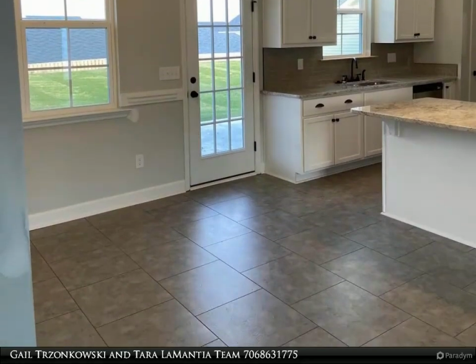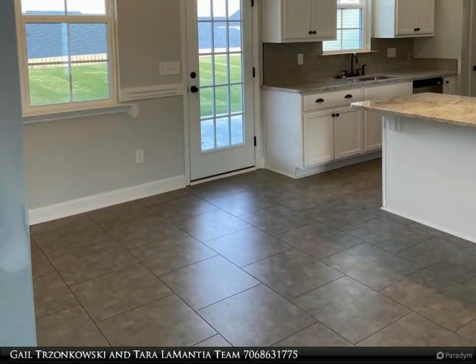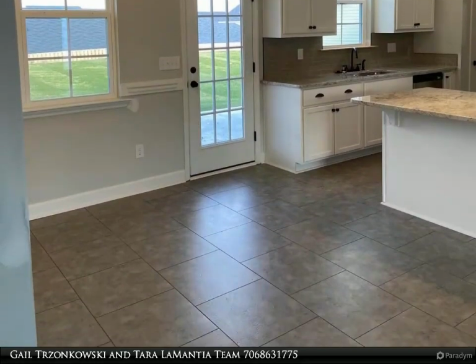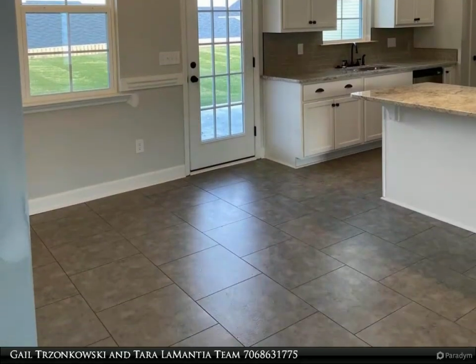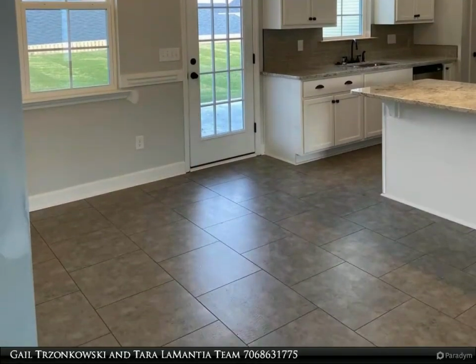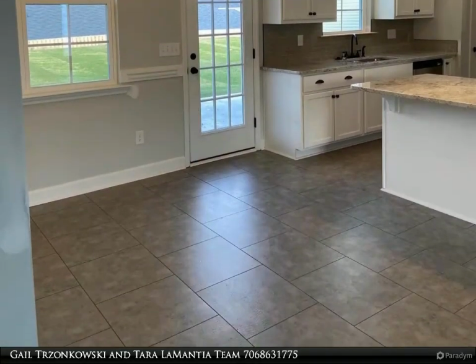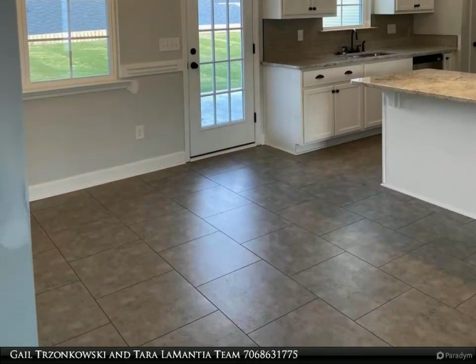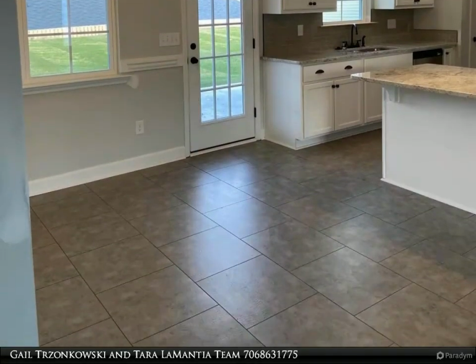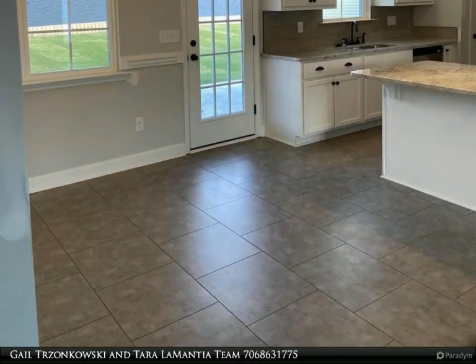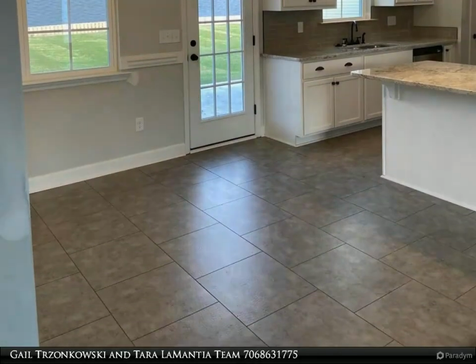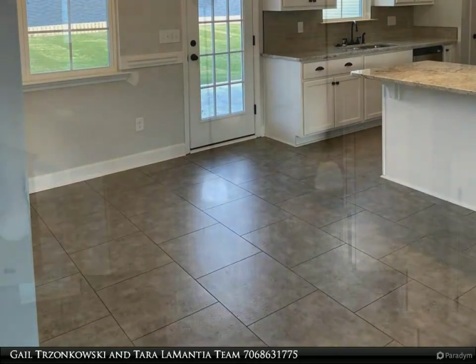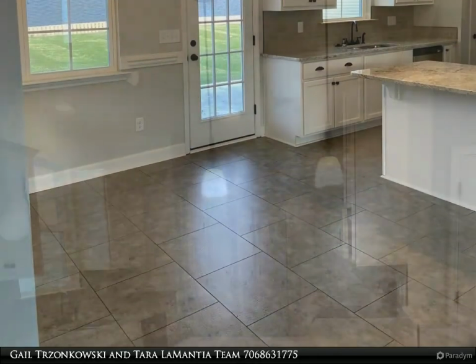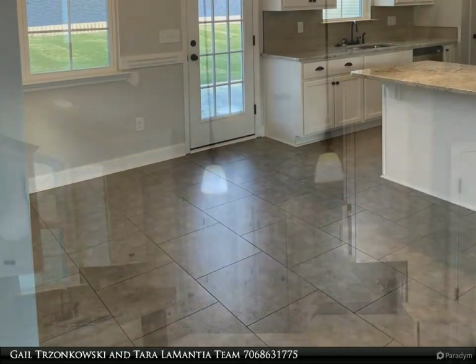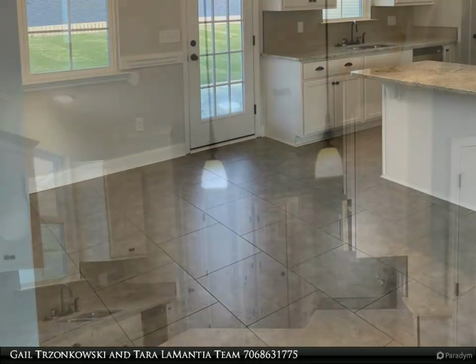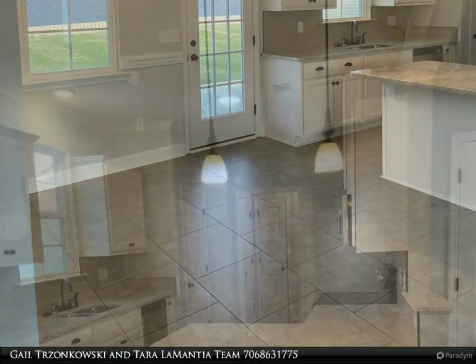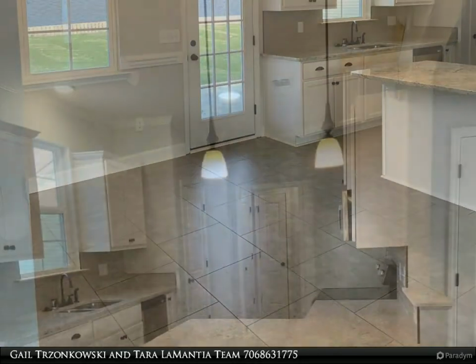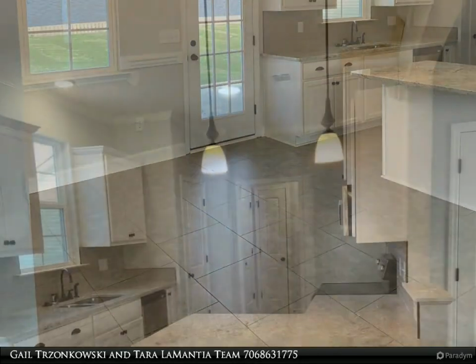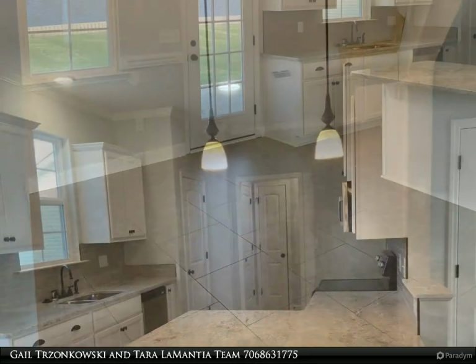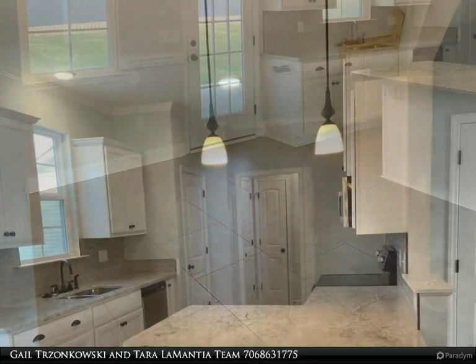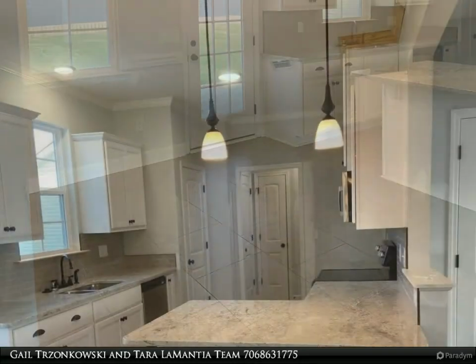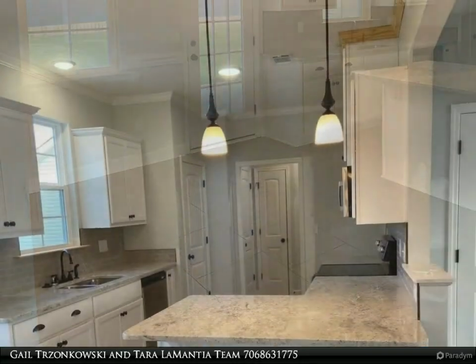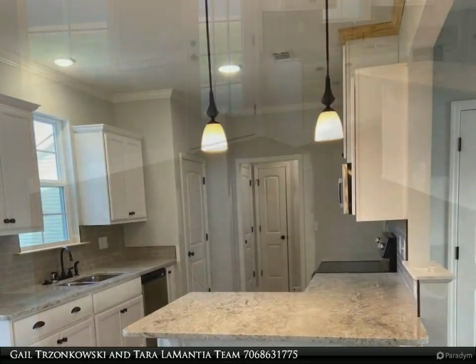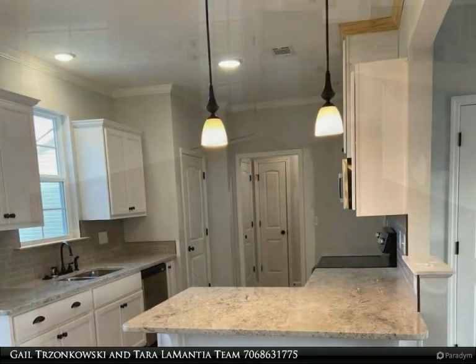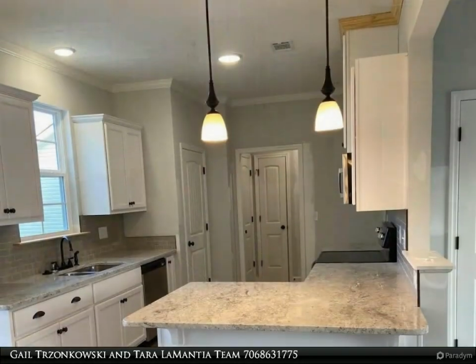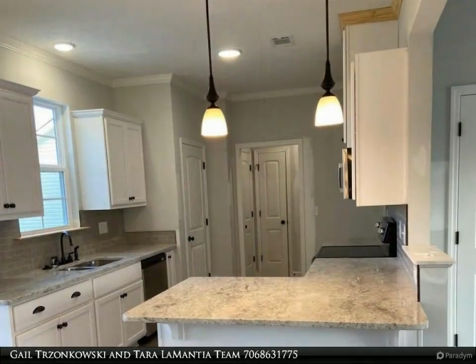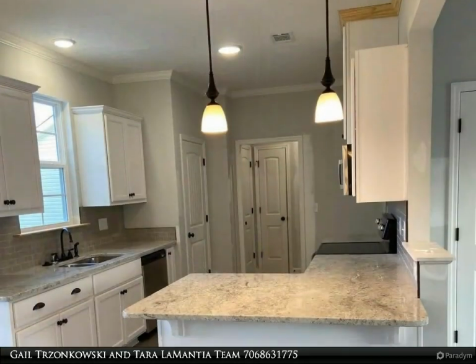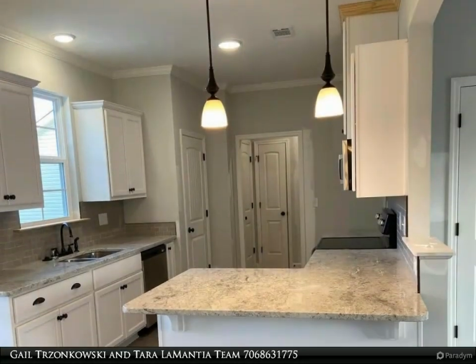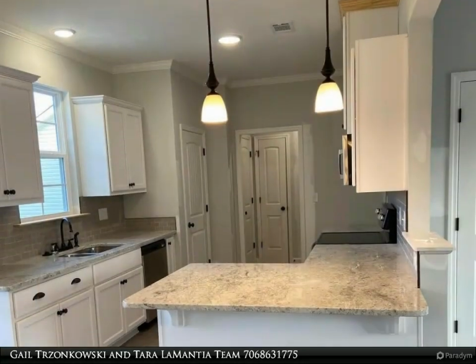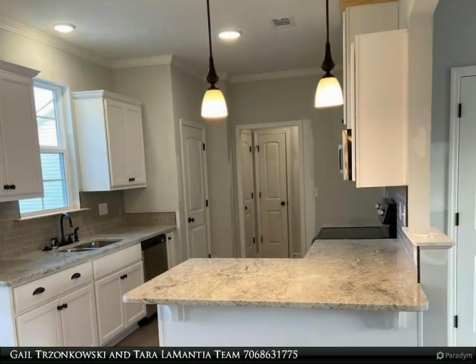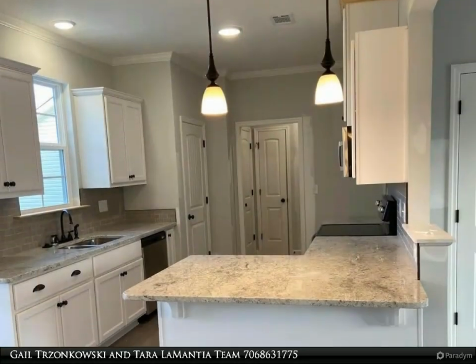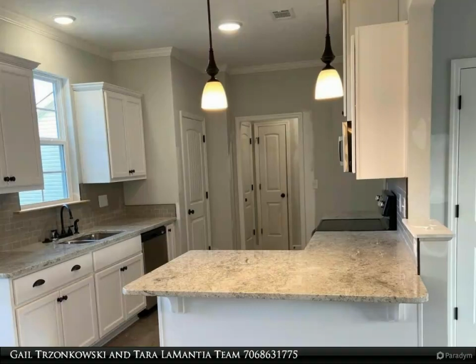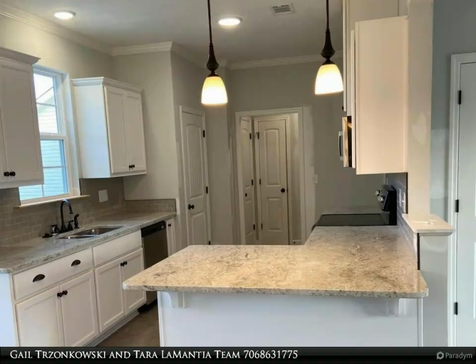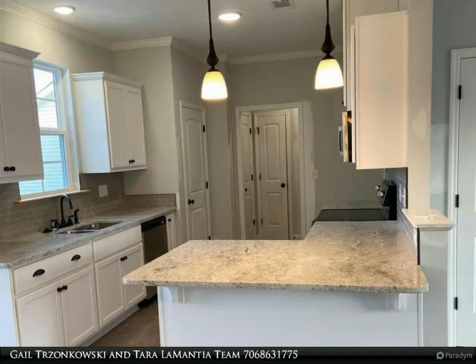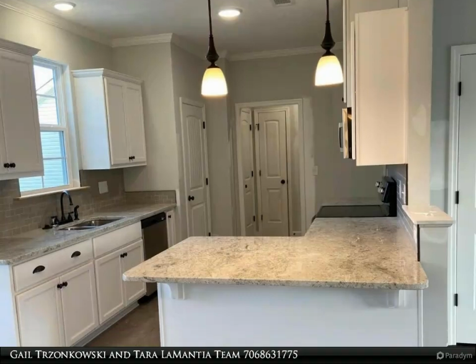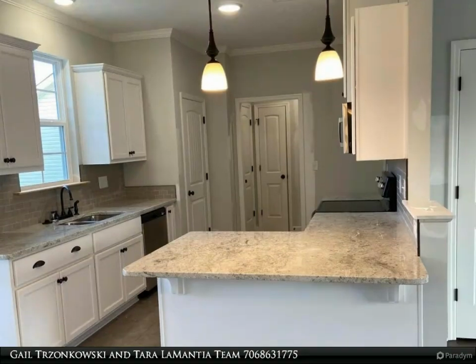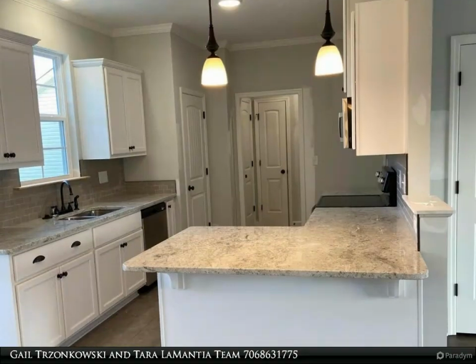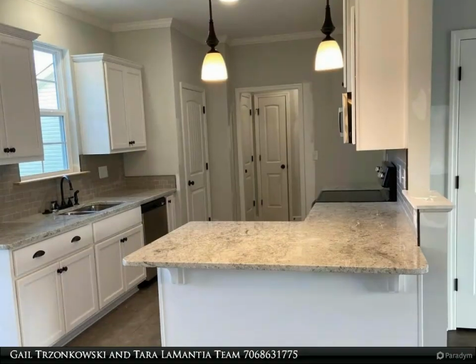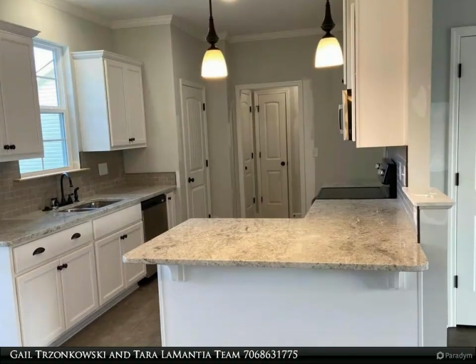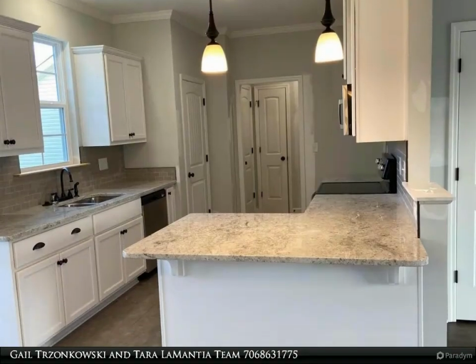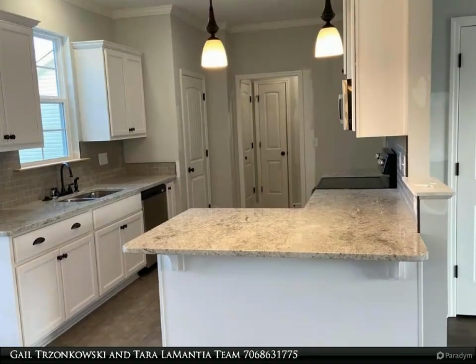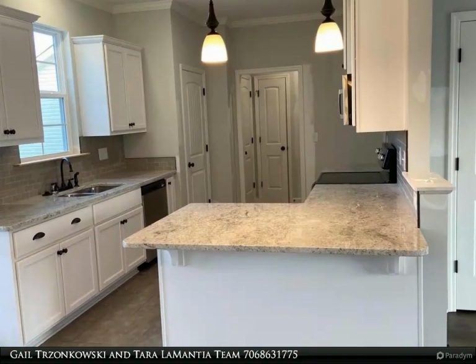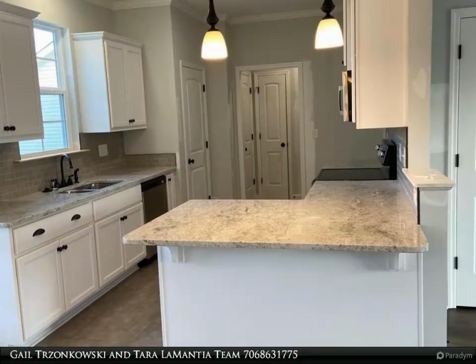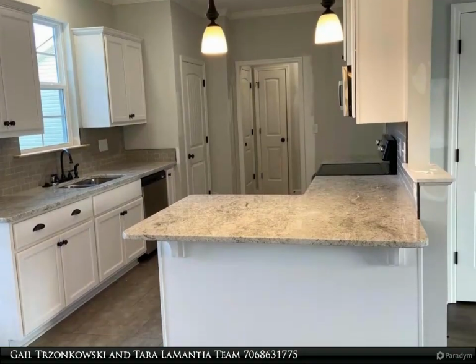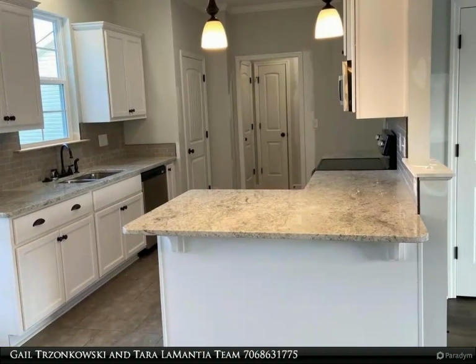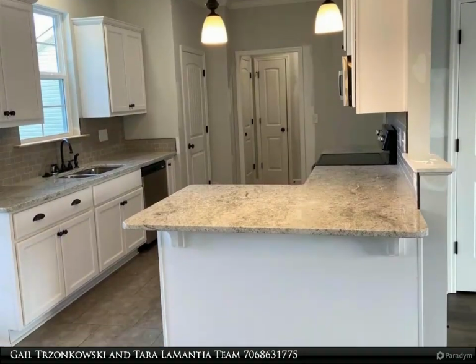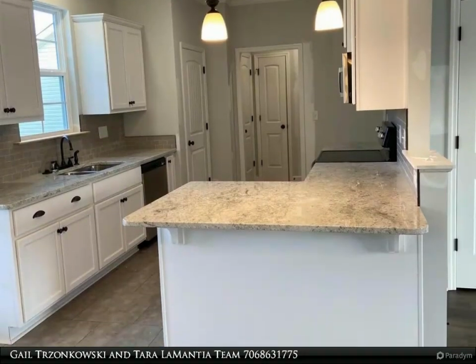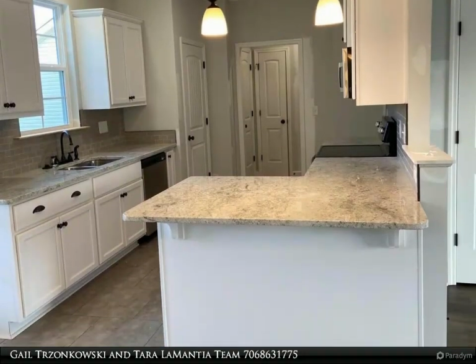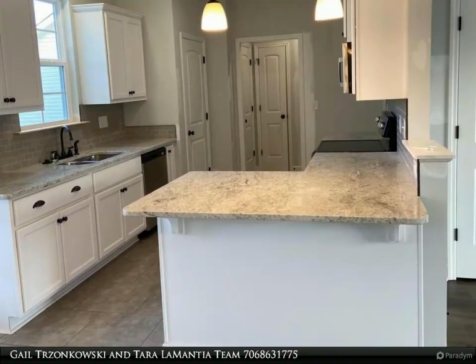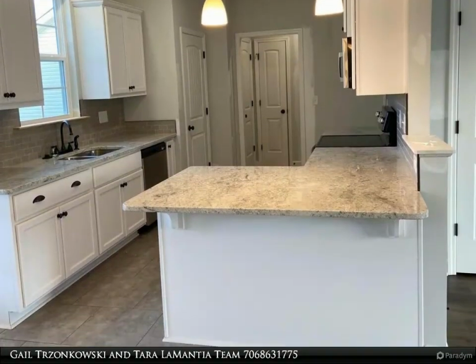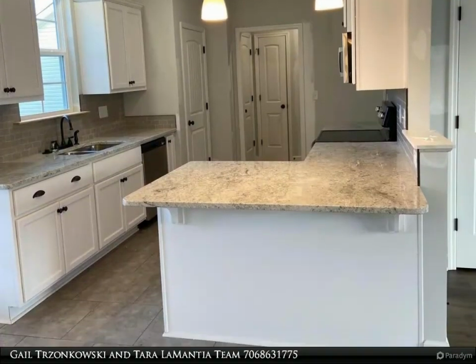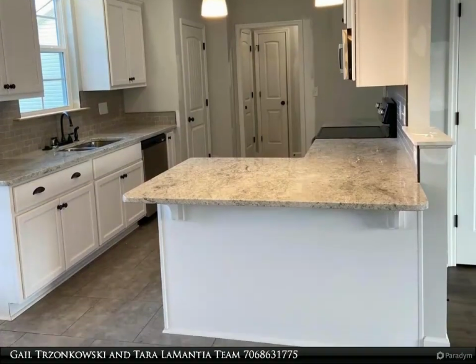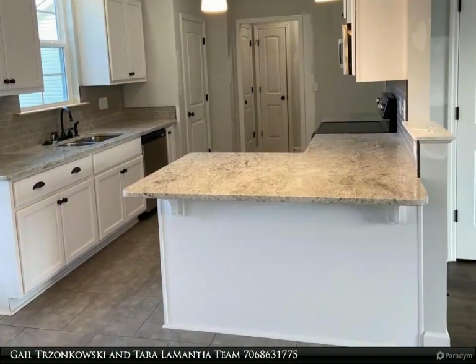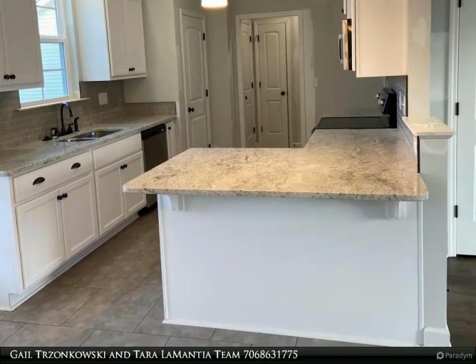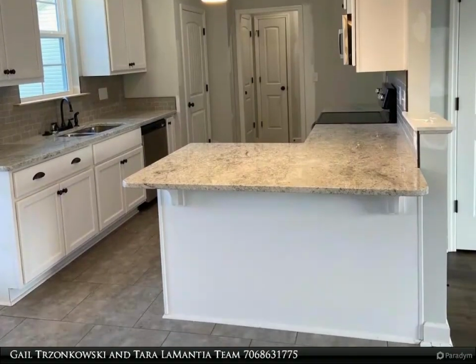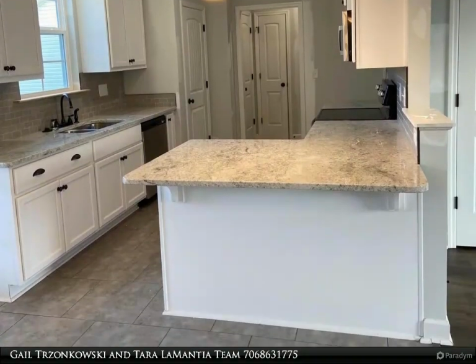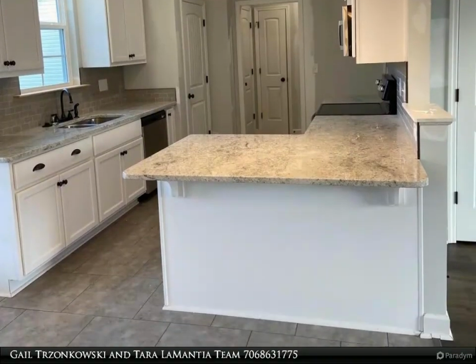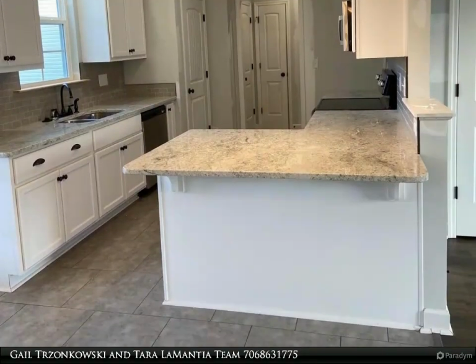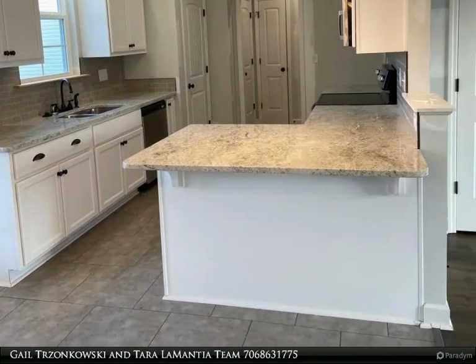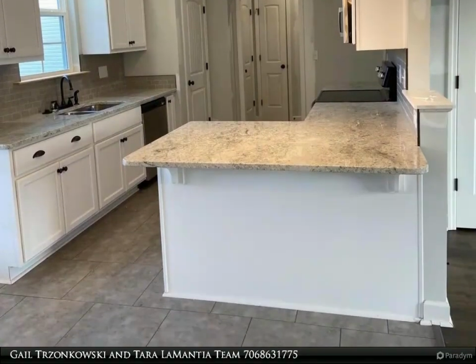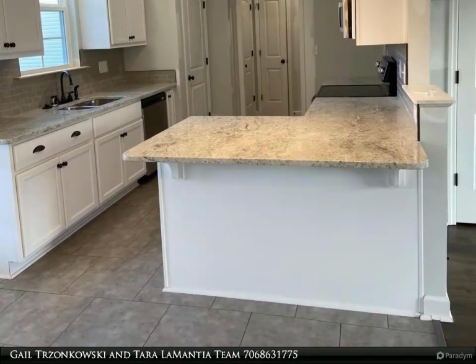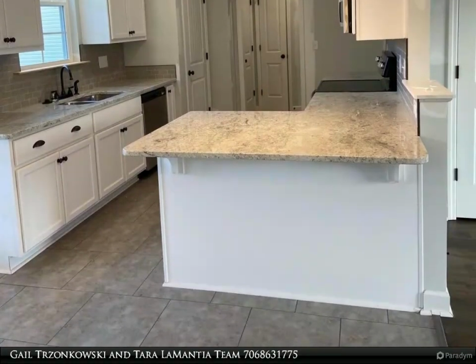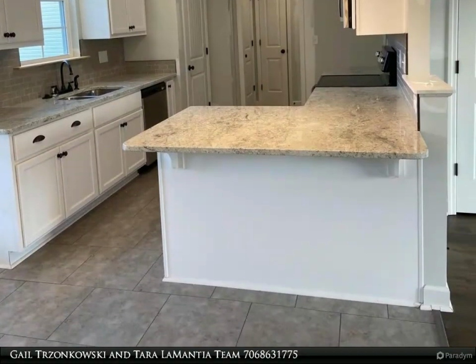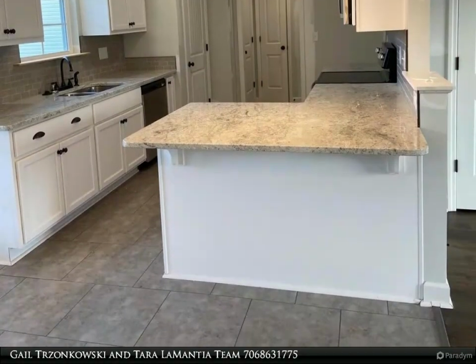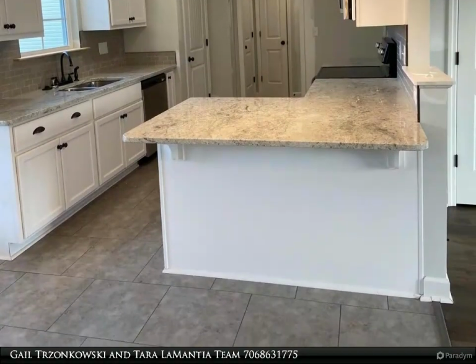Come home to the Pemberton design by award-winning Bill Beasley Homes in top-selling Hanes Station at Fort Gordon, Georgia.